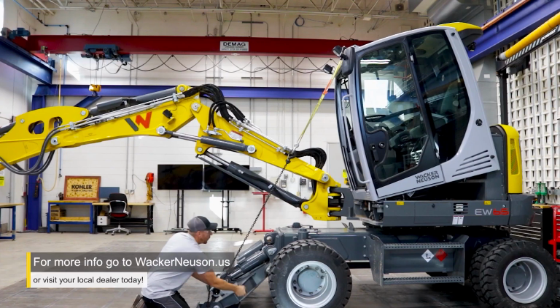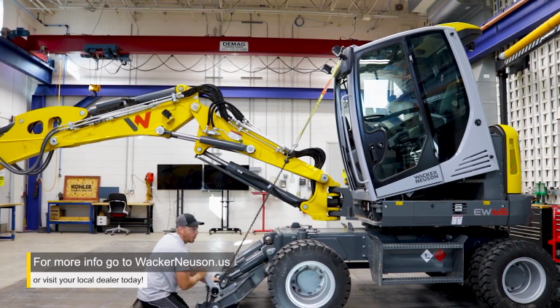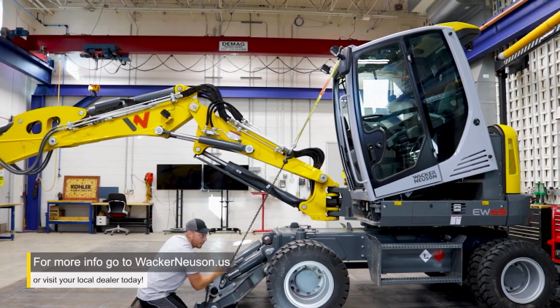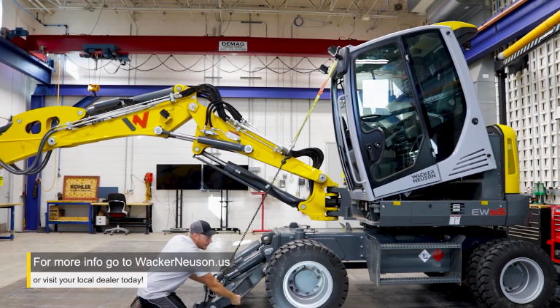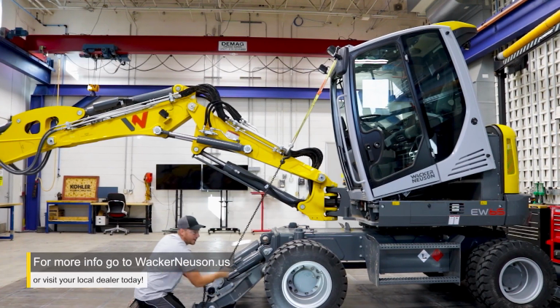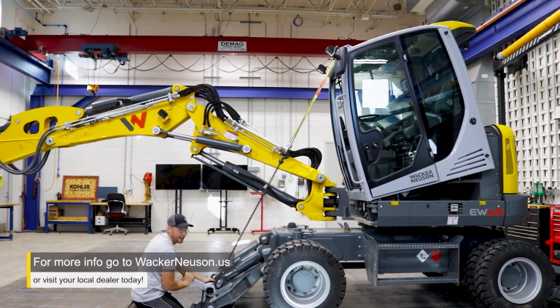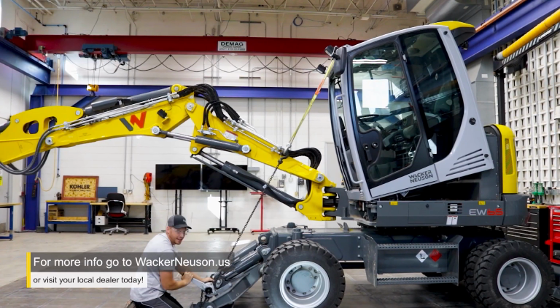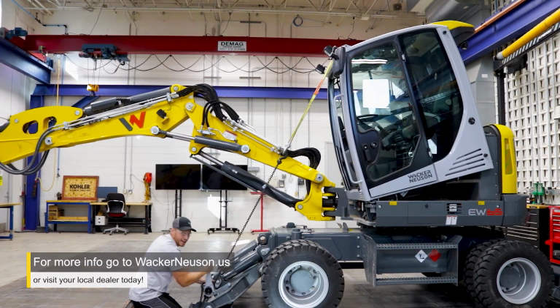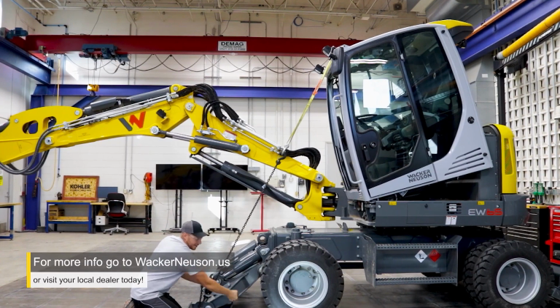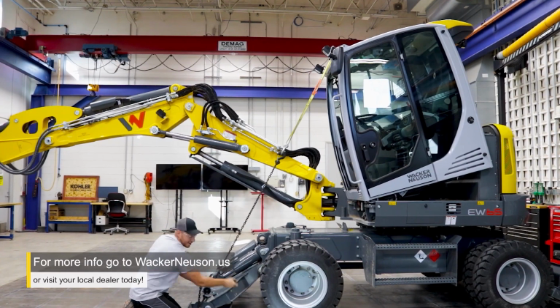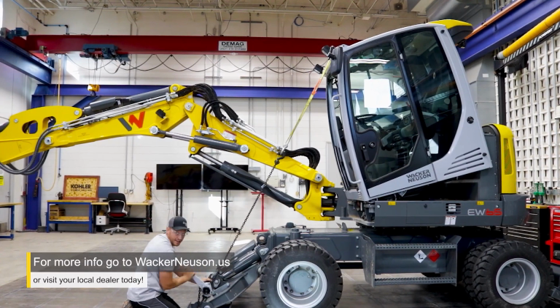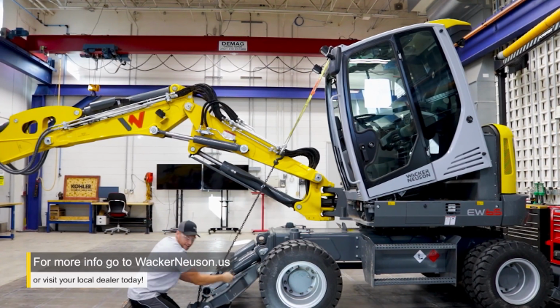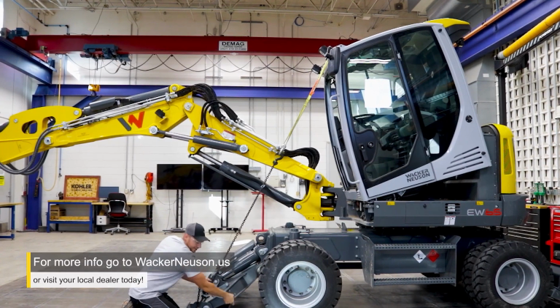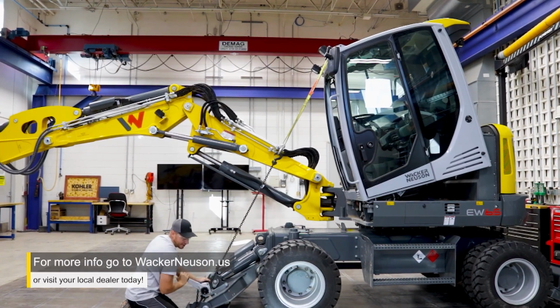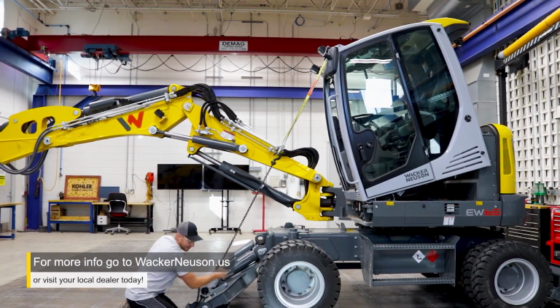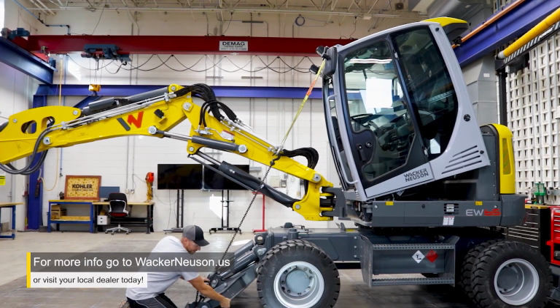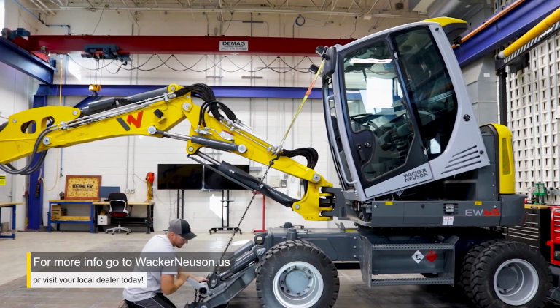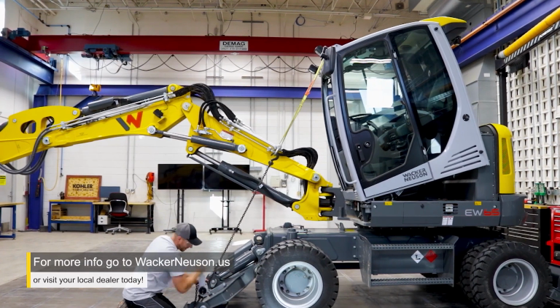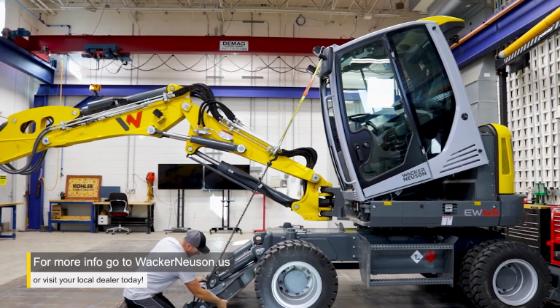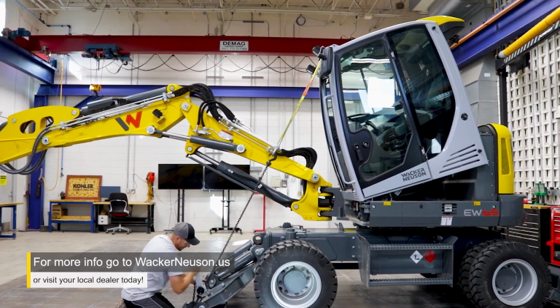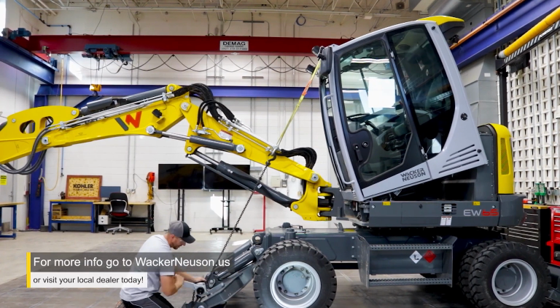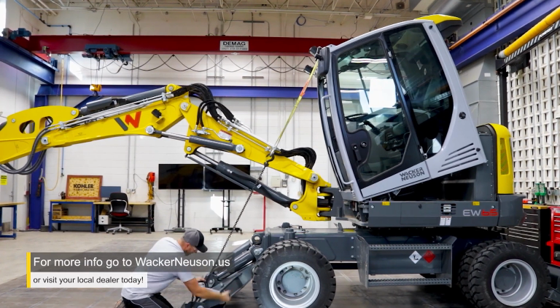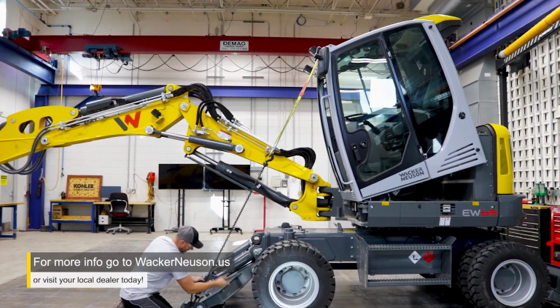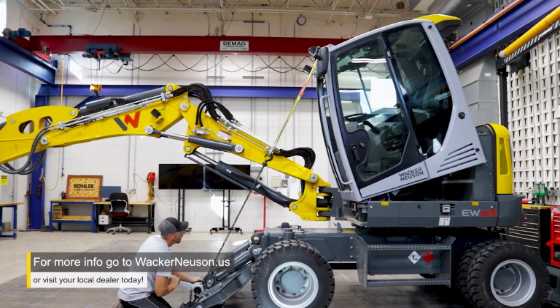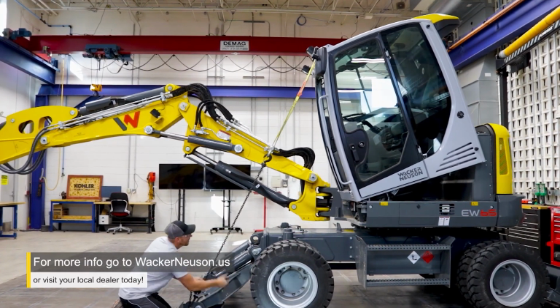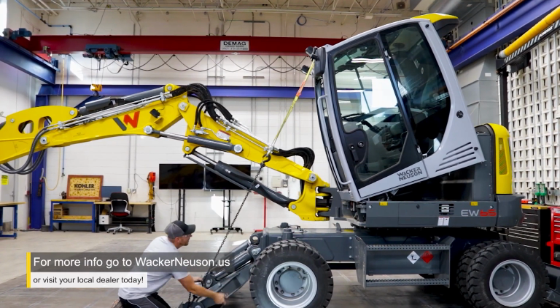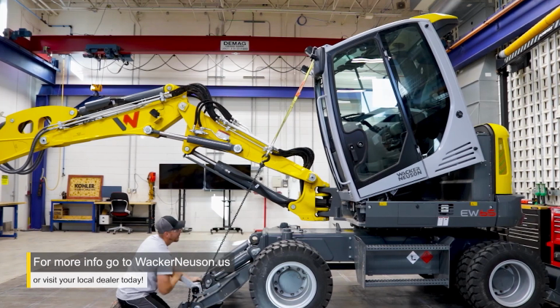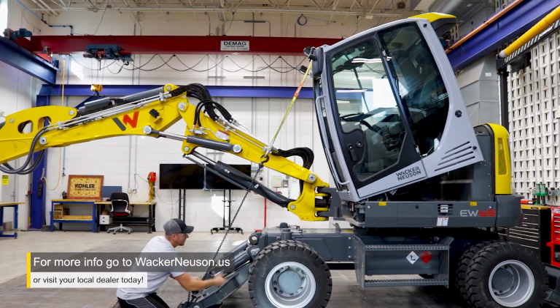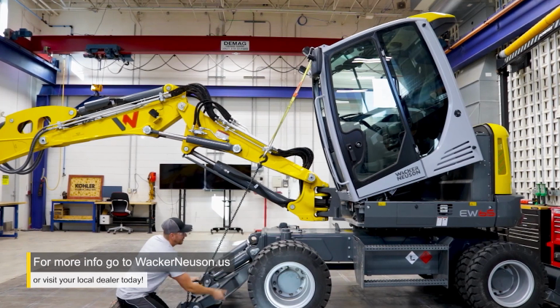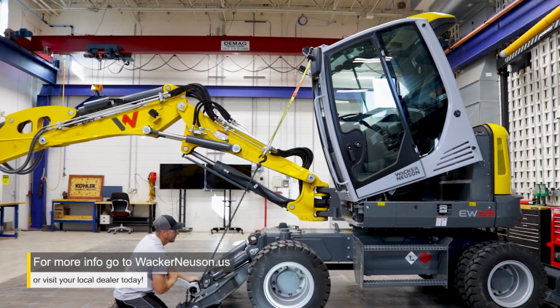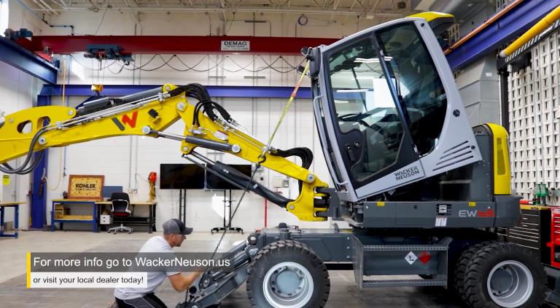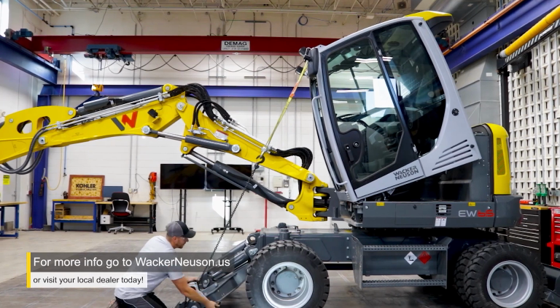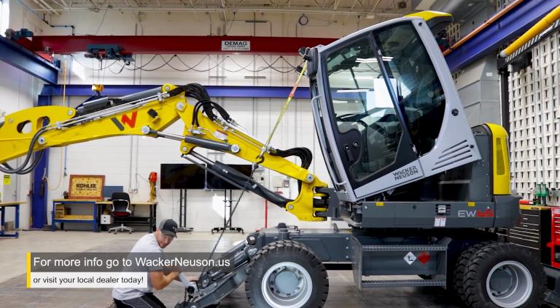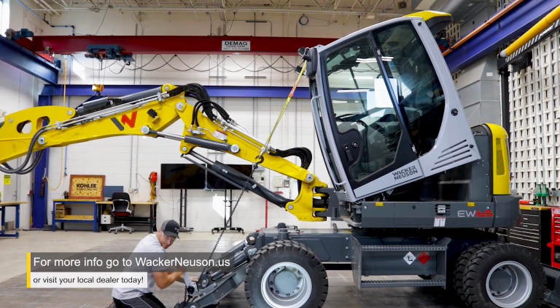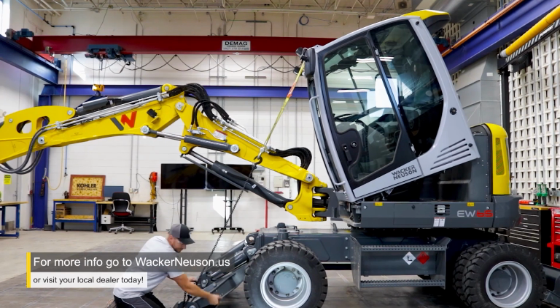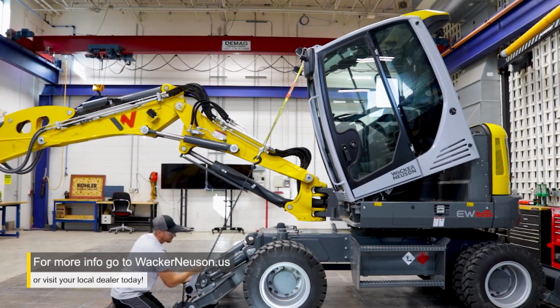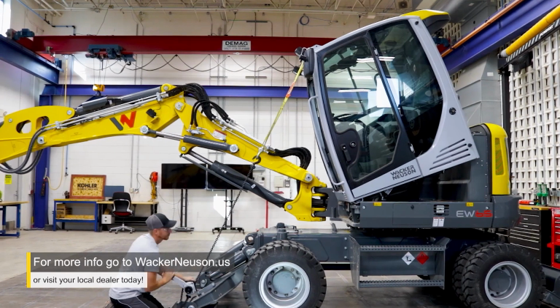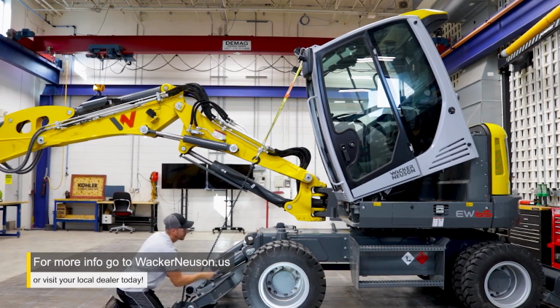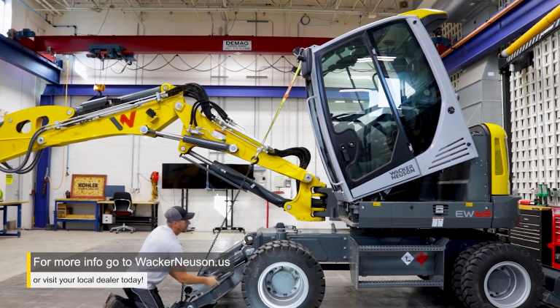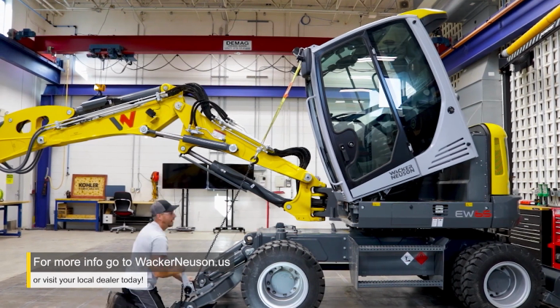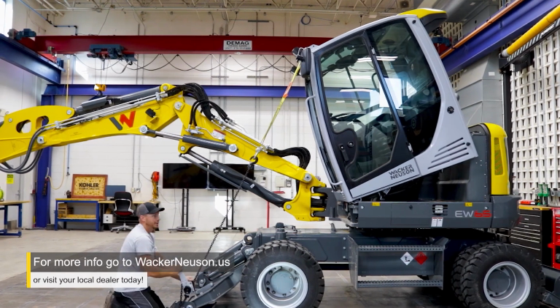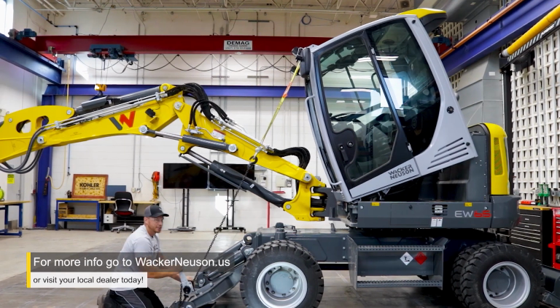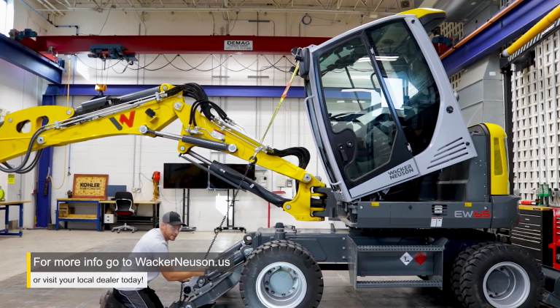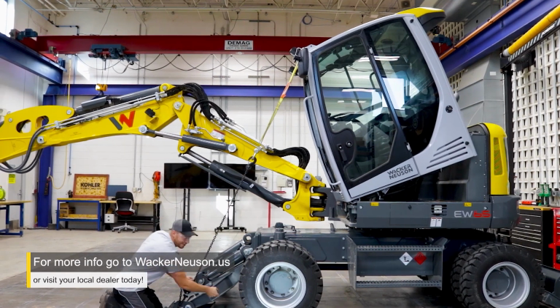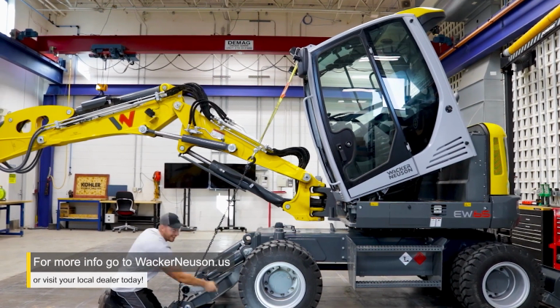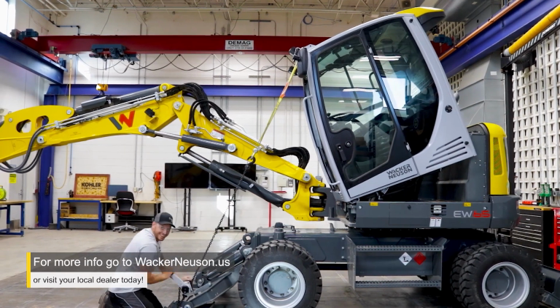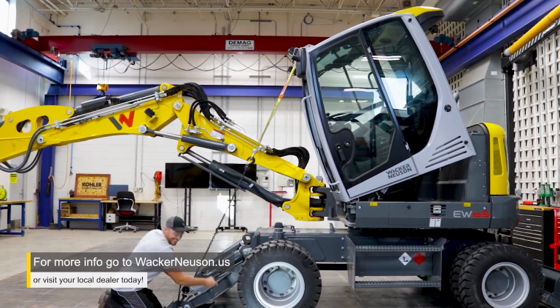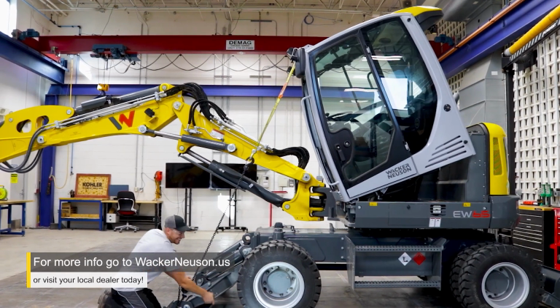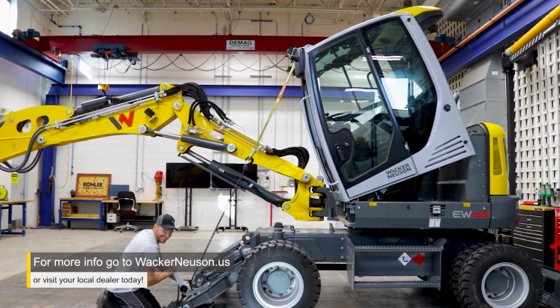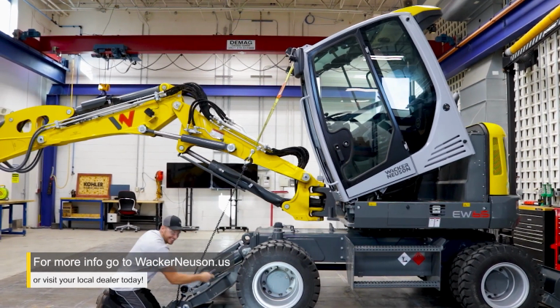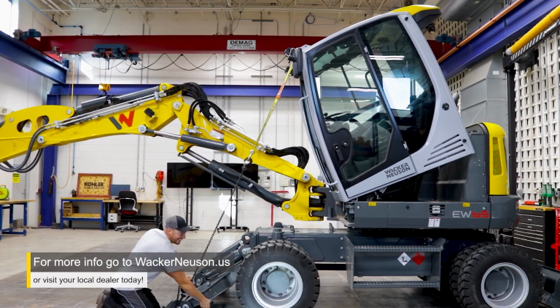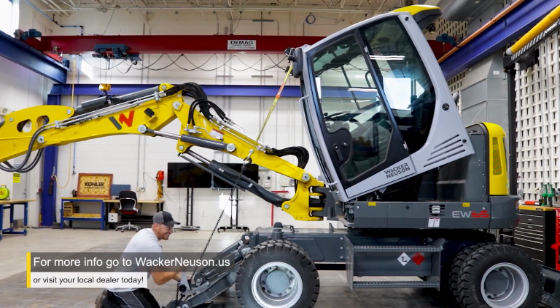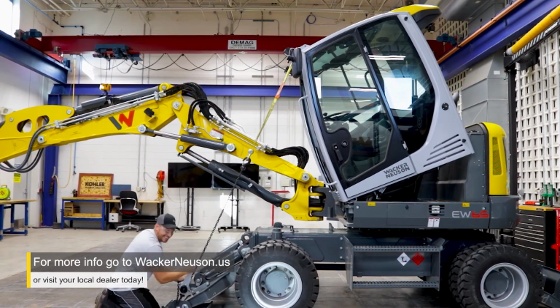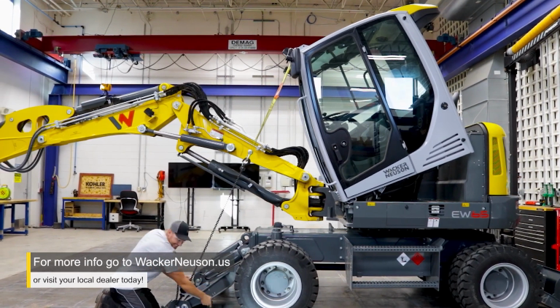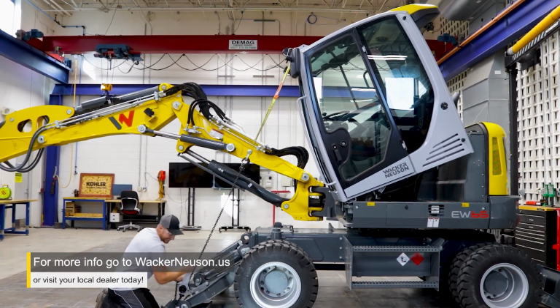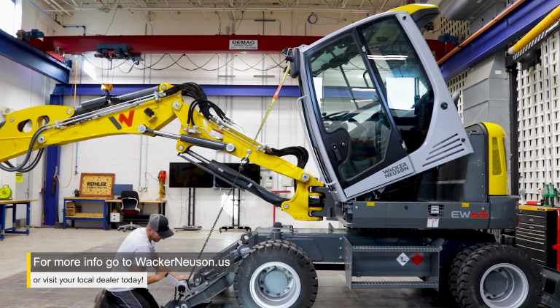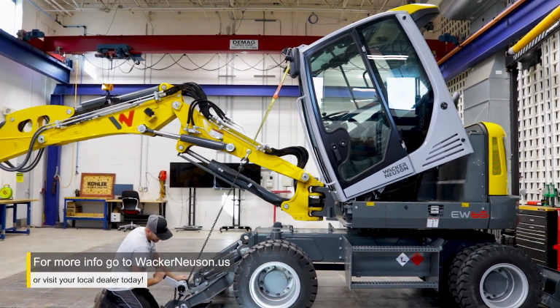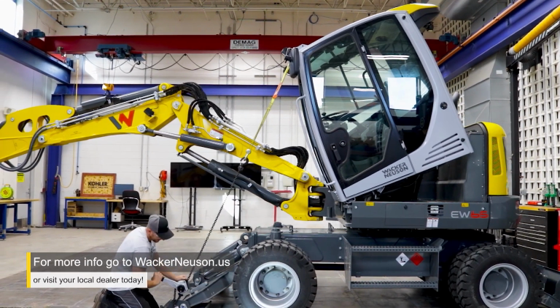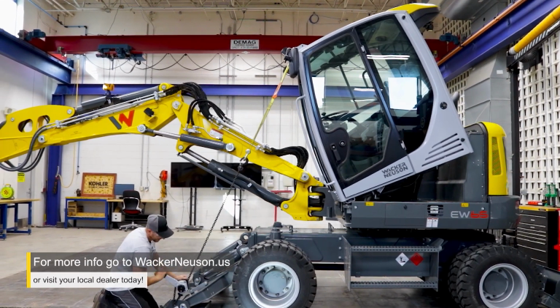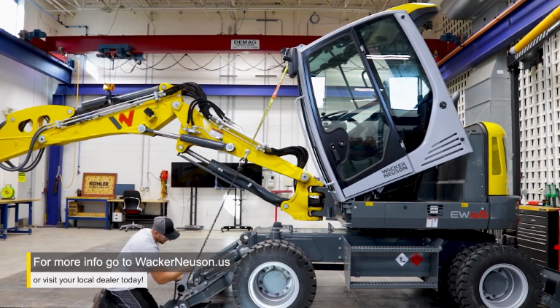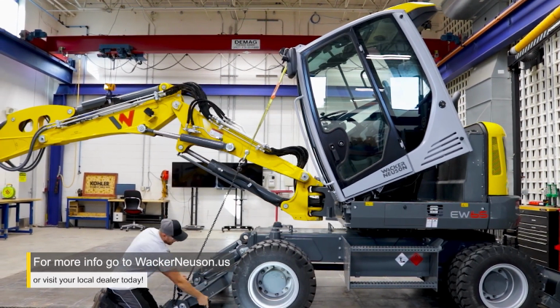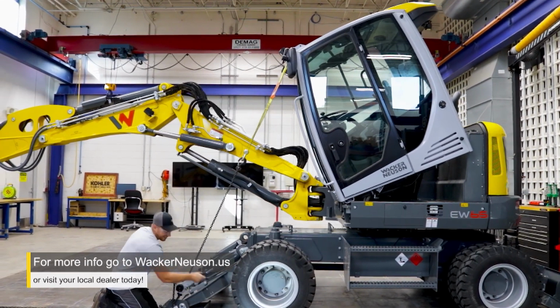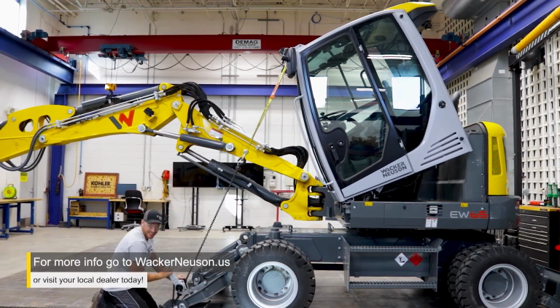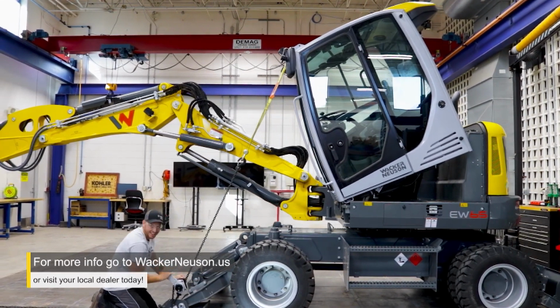For more information on this or any other product, please visit your local Wacker Neuson dealer or go to wackerneusen.us today.